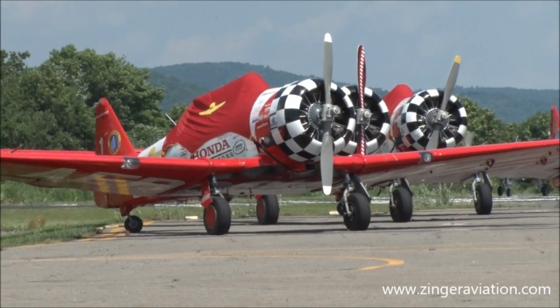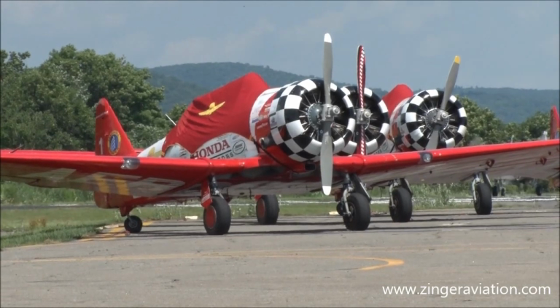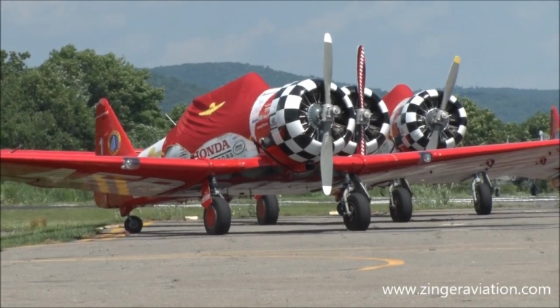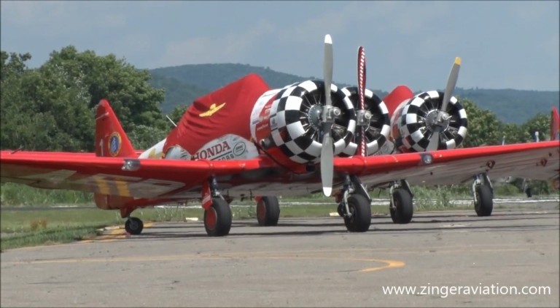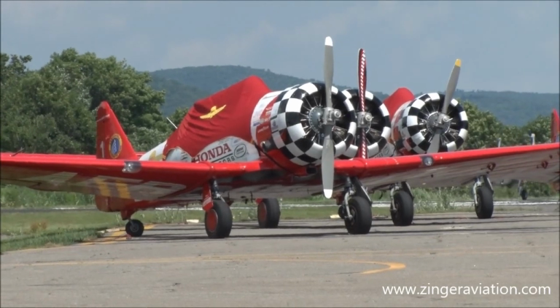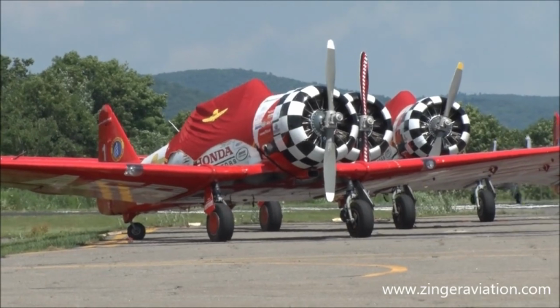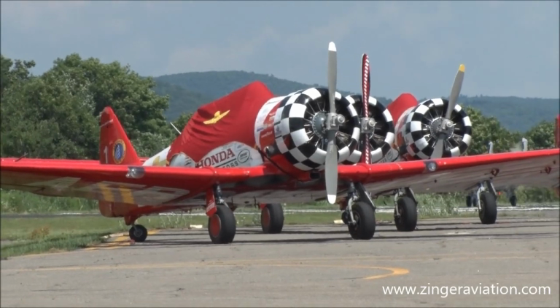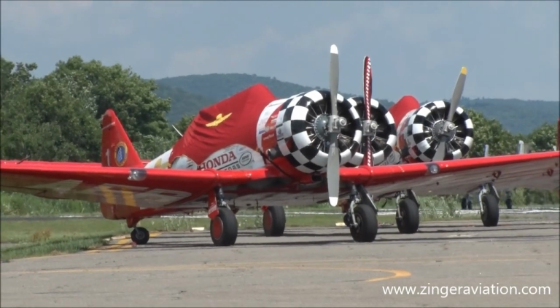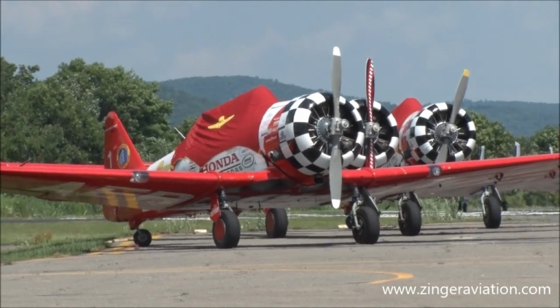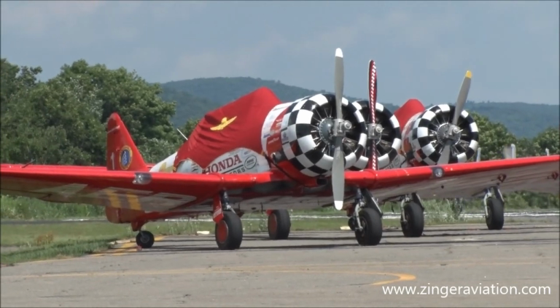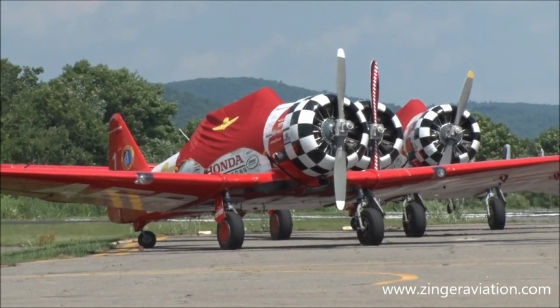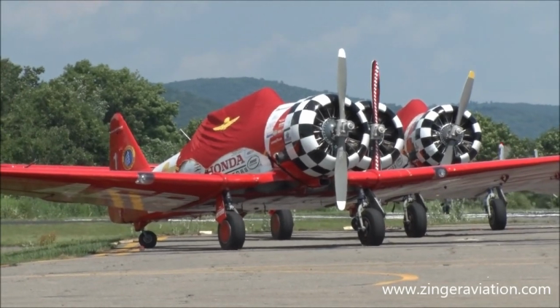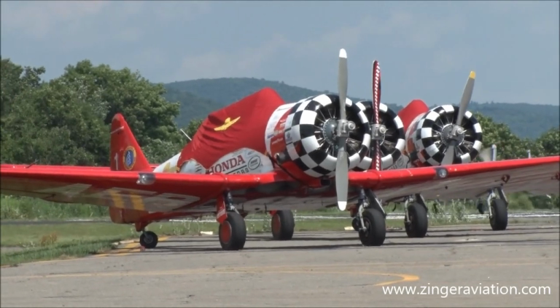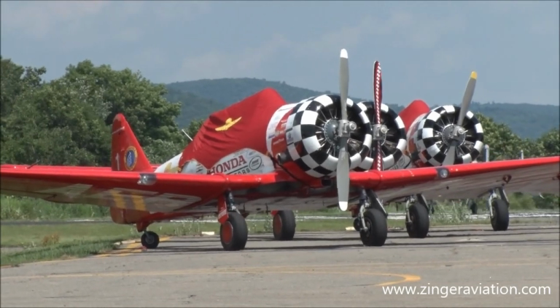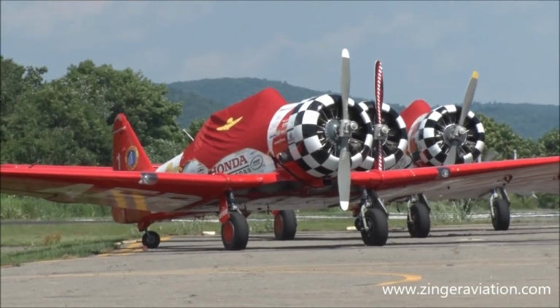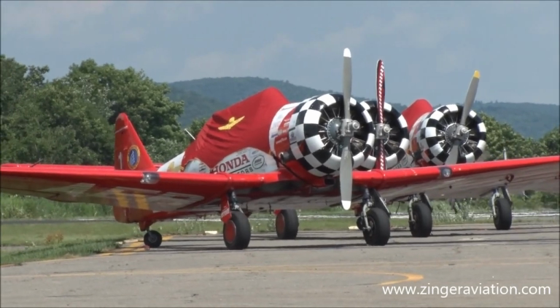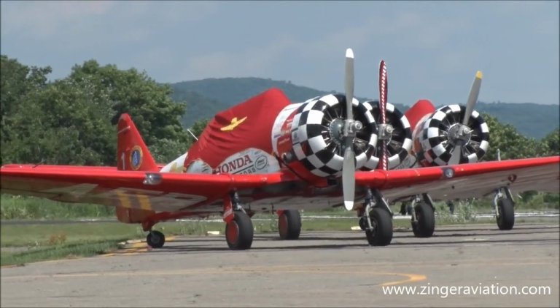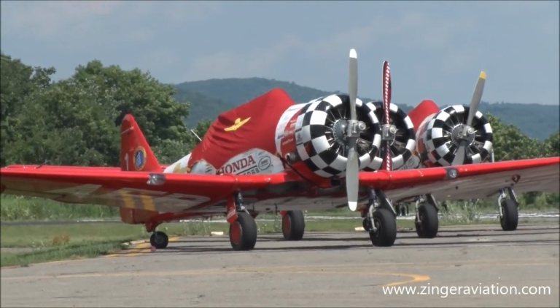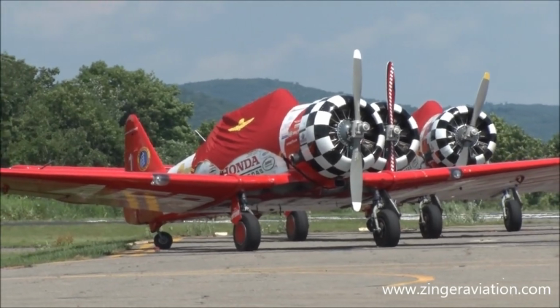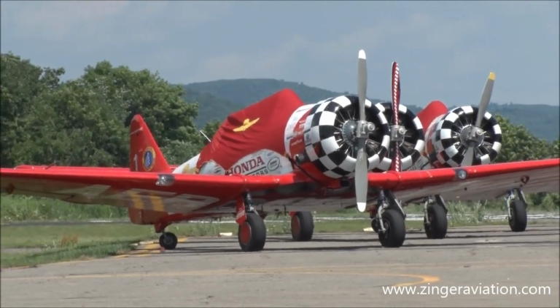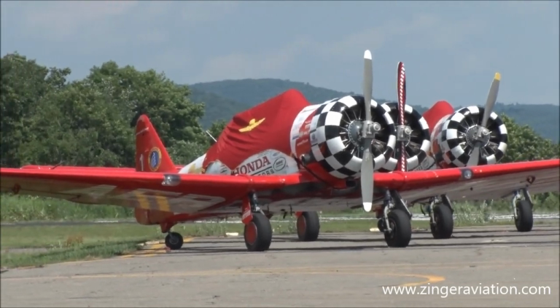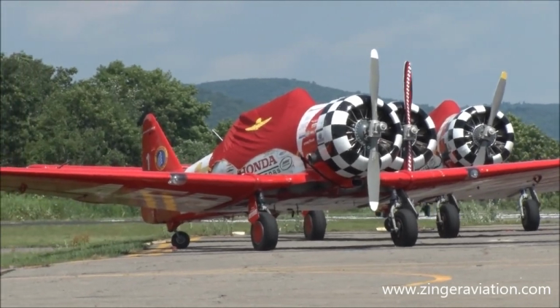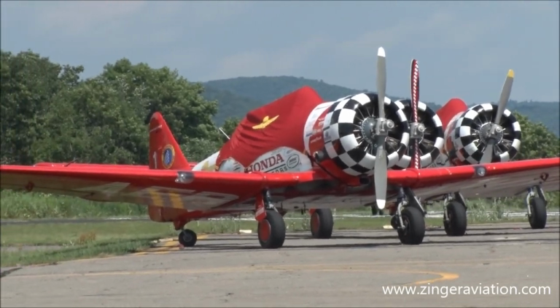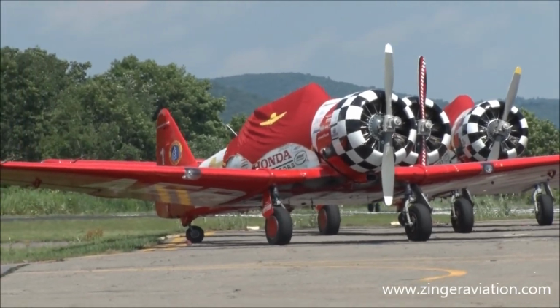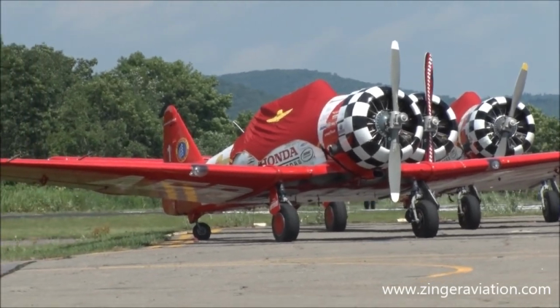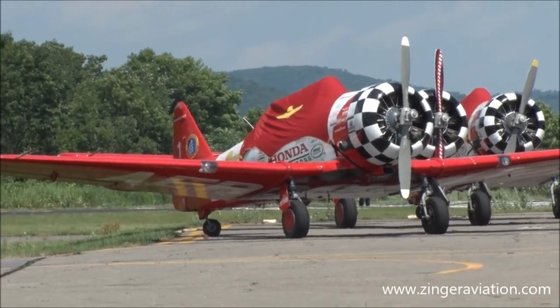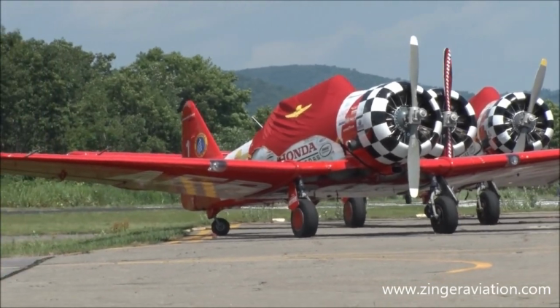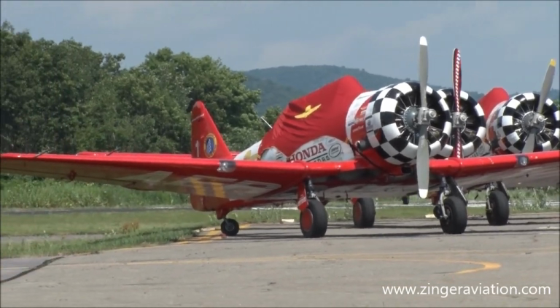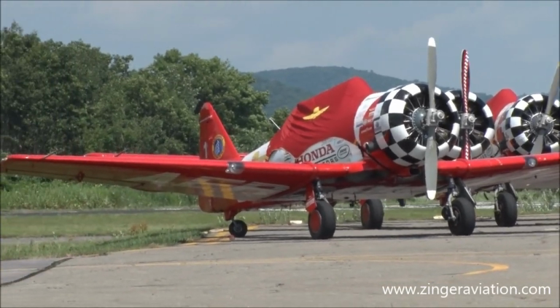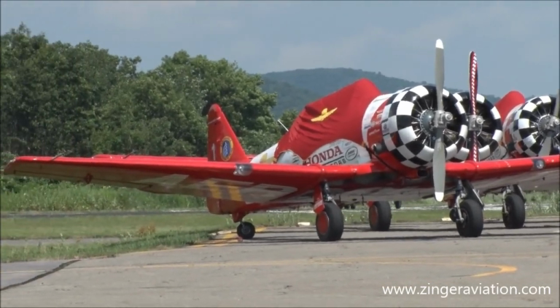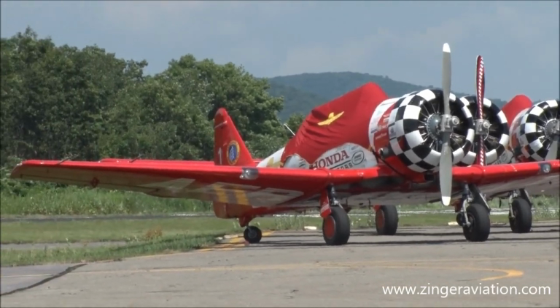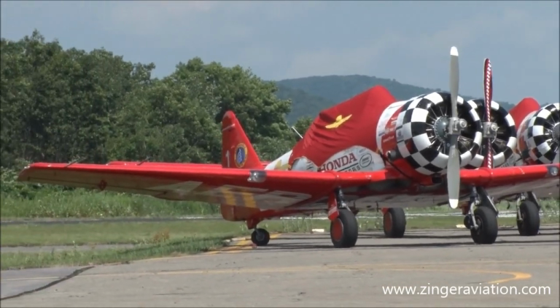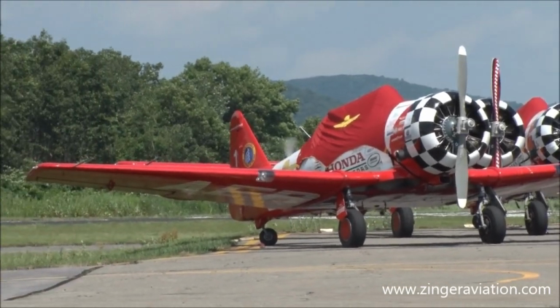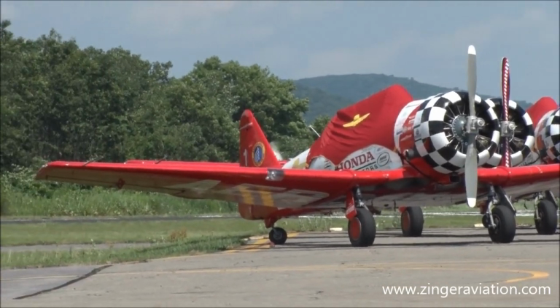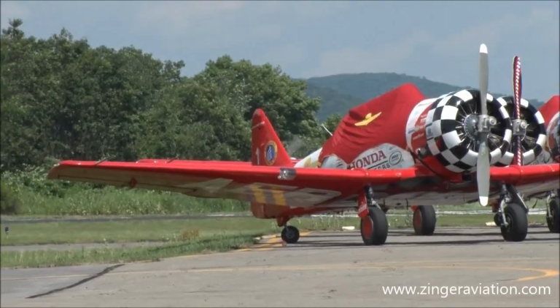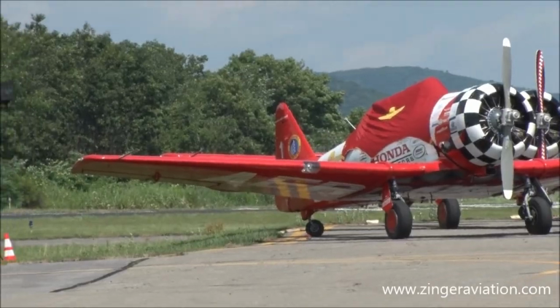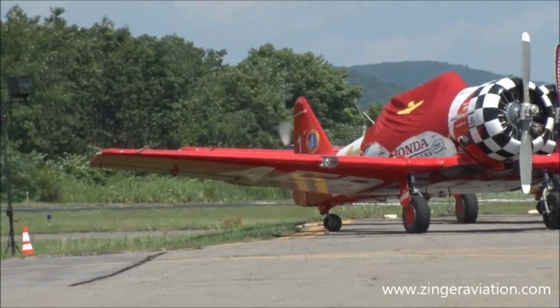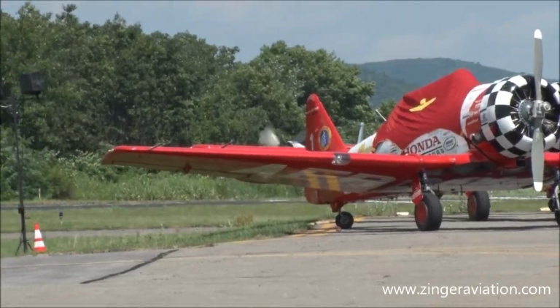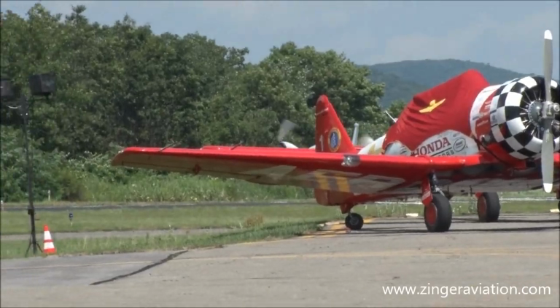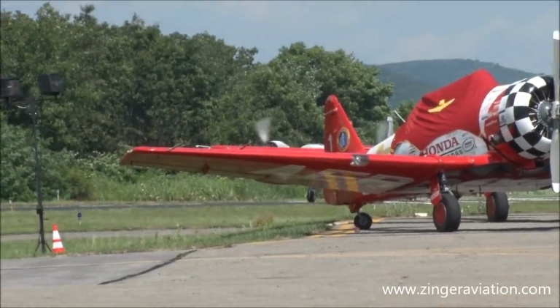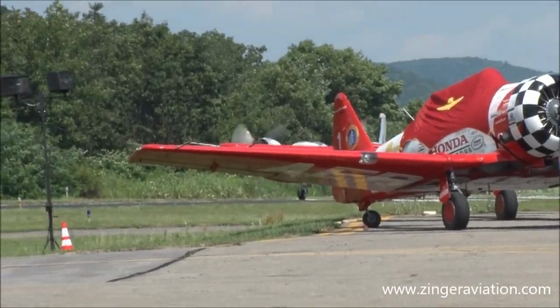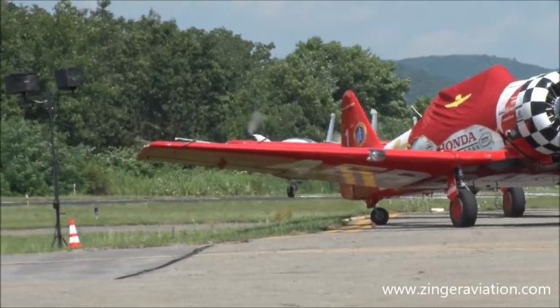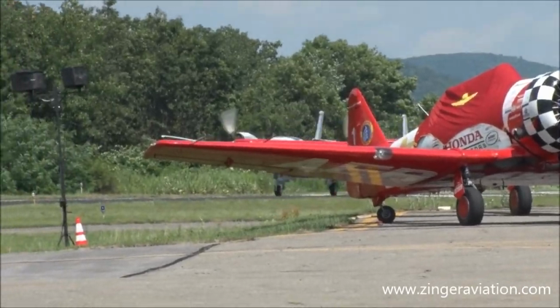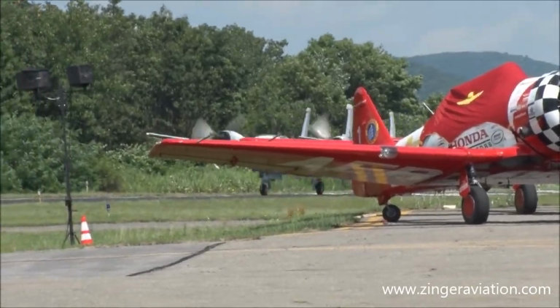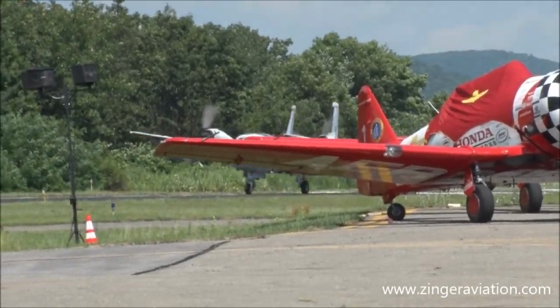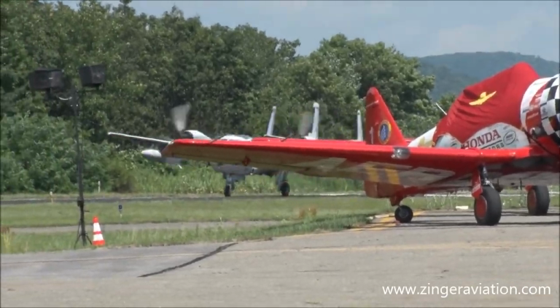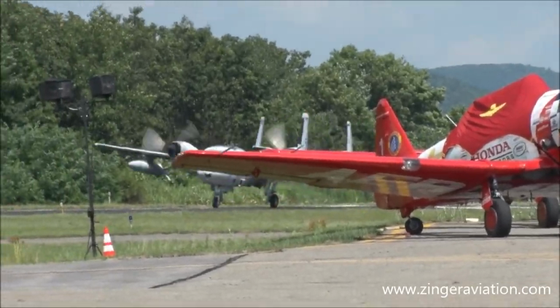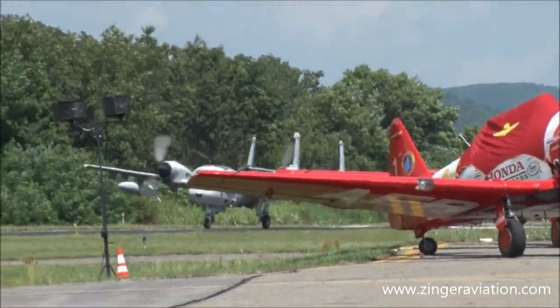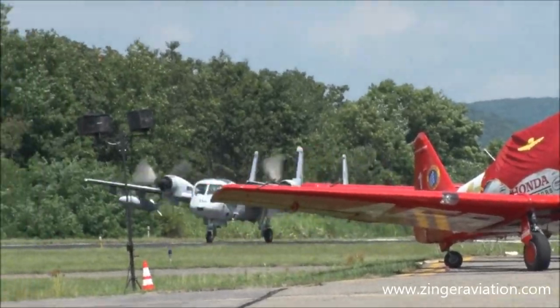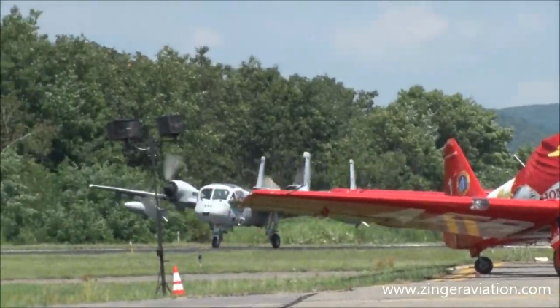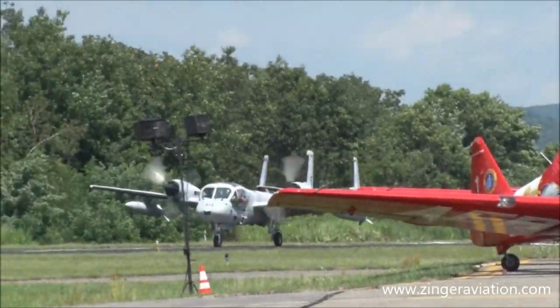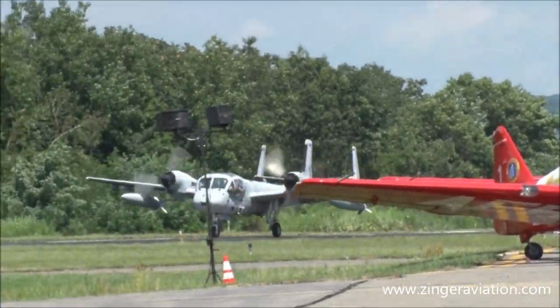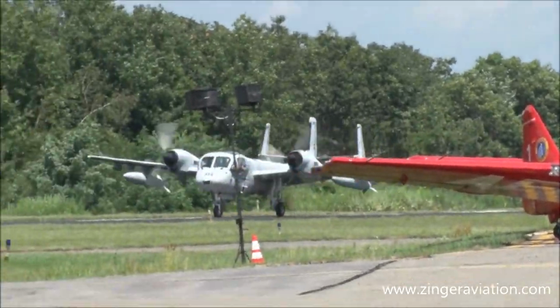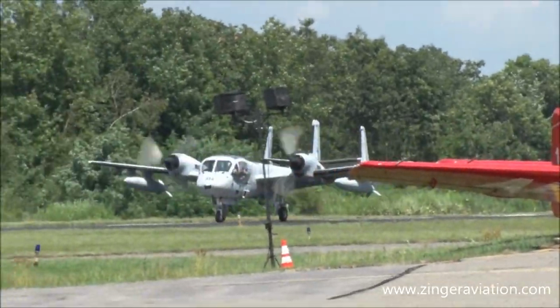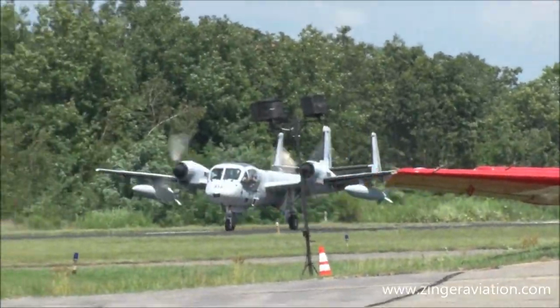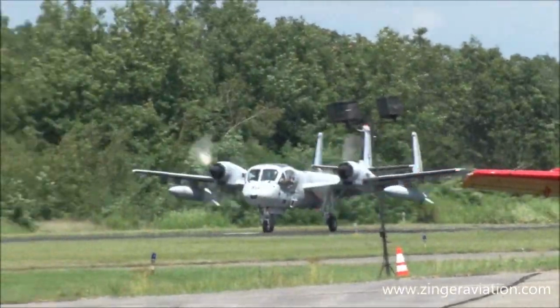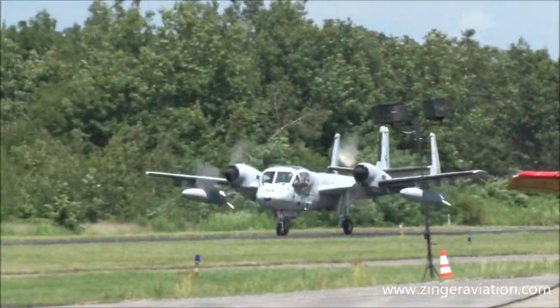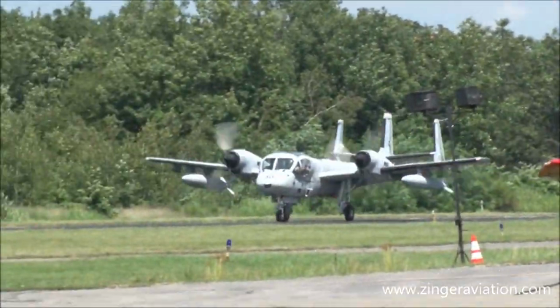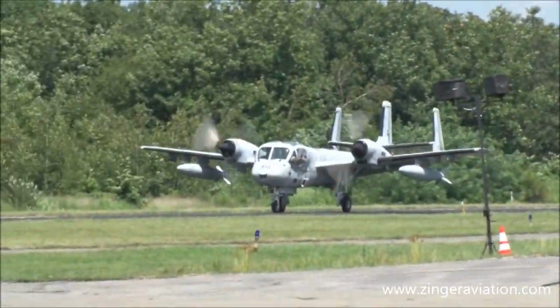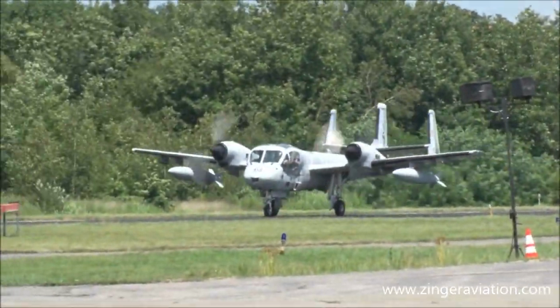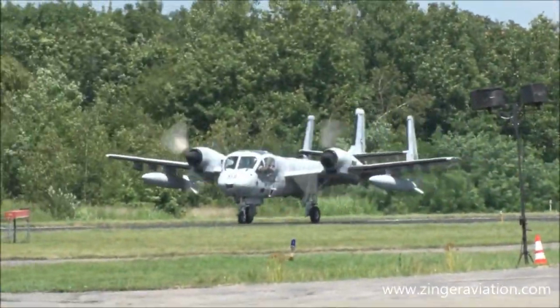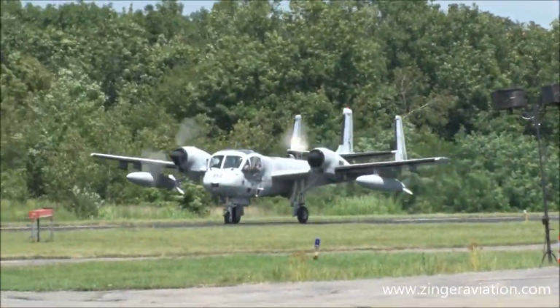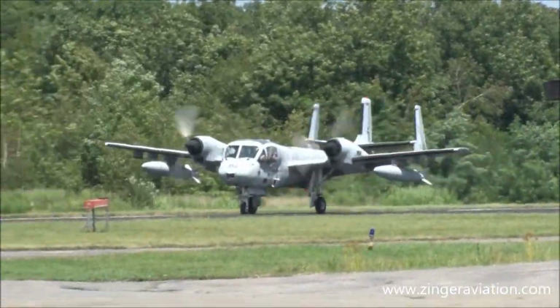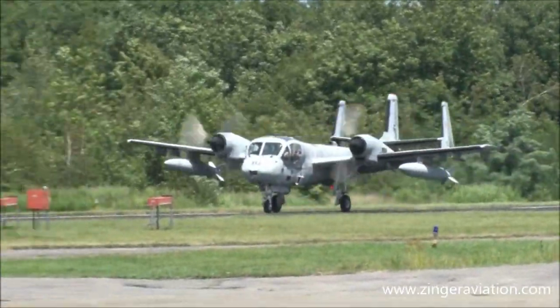Here we go, ladies and gentlemen, on the takeoff roll — Joe Misesa in the Mohawk.